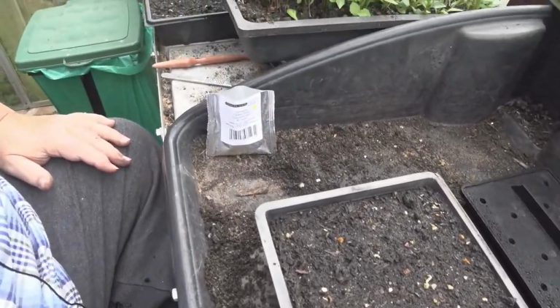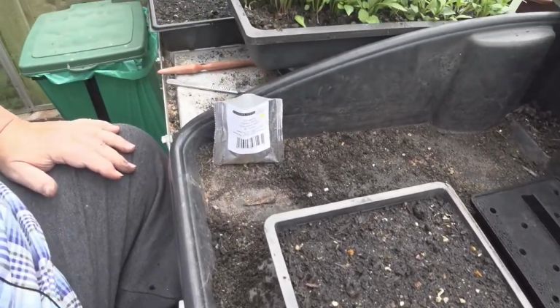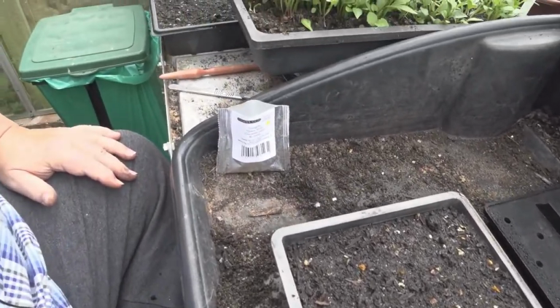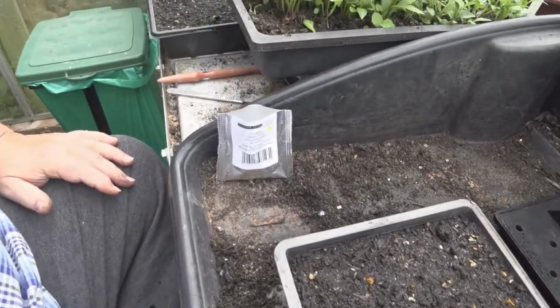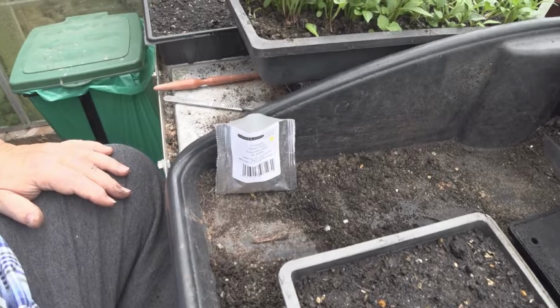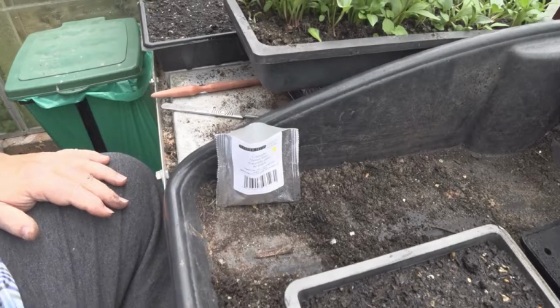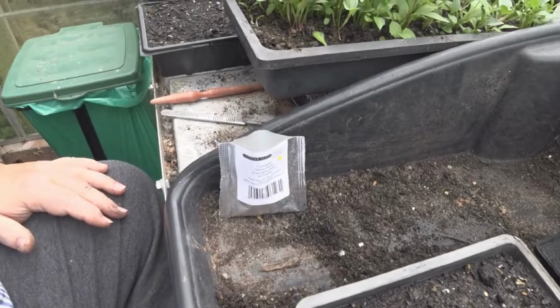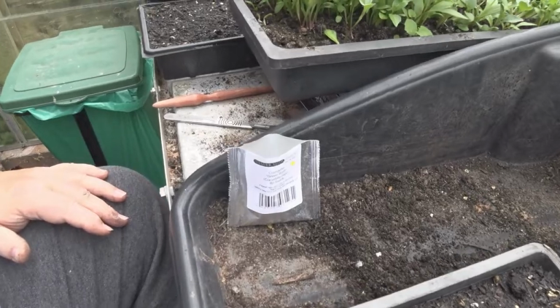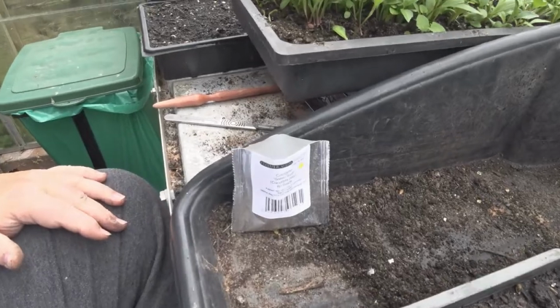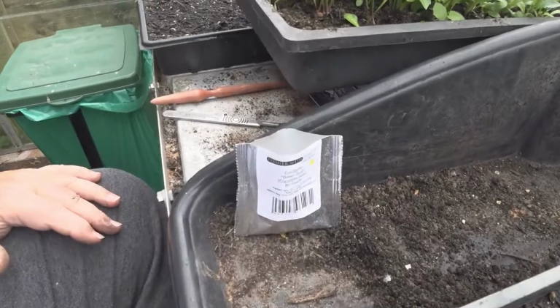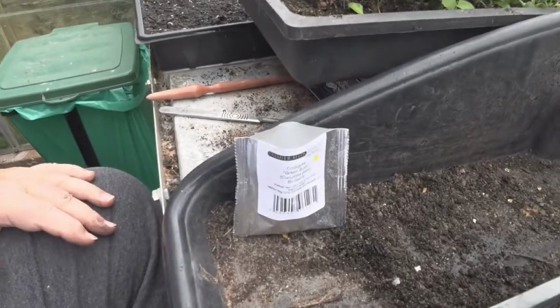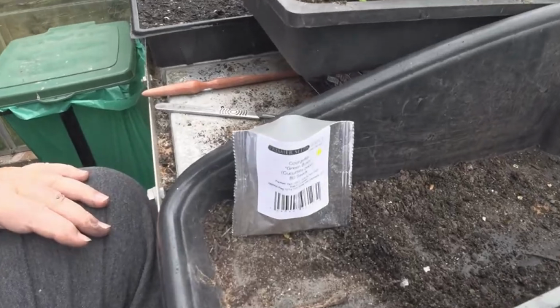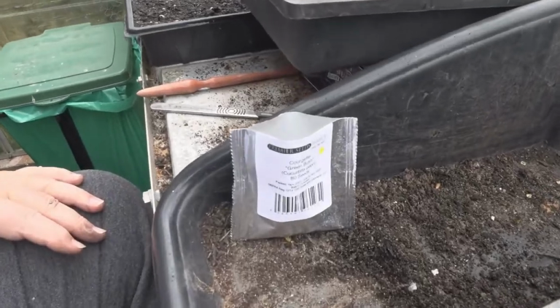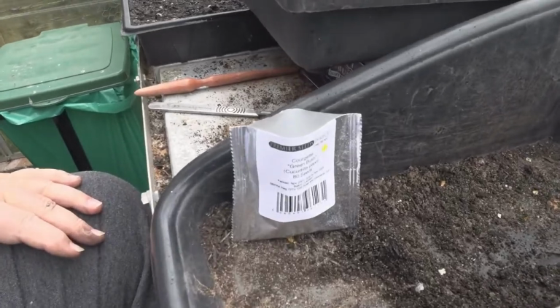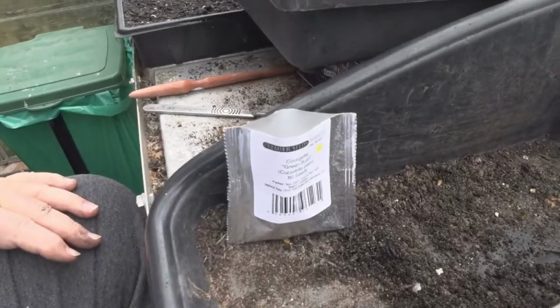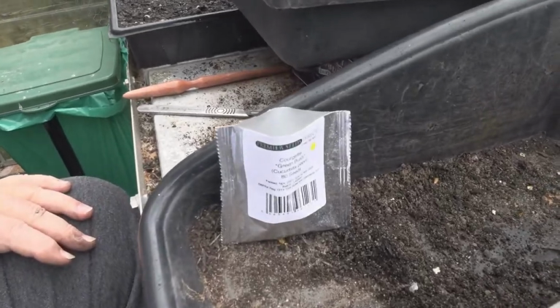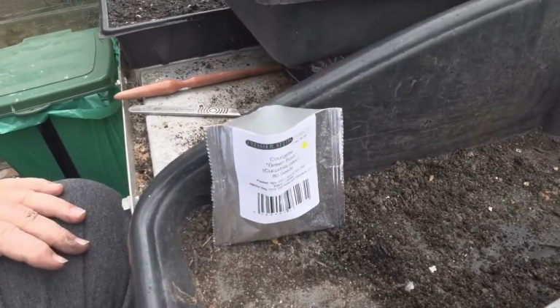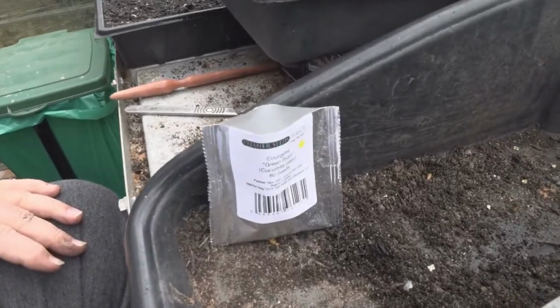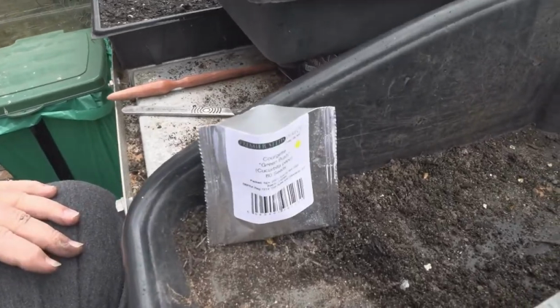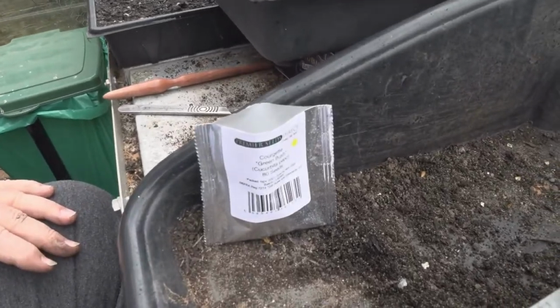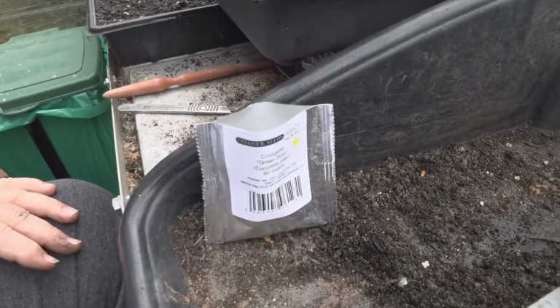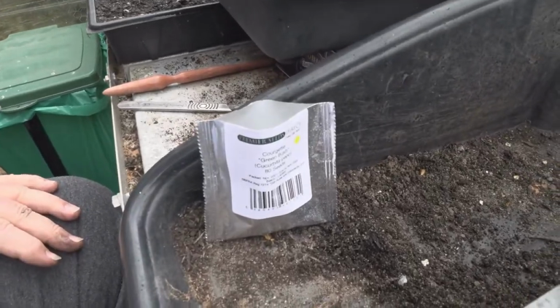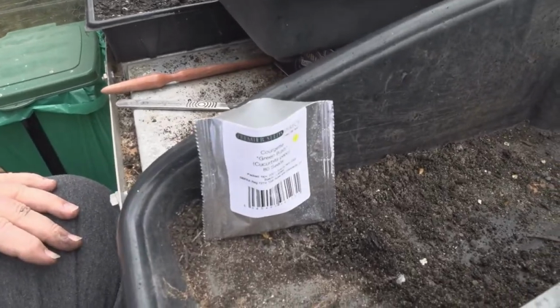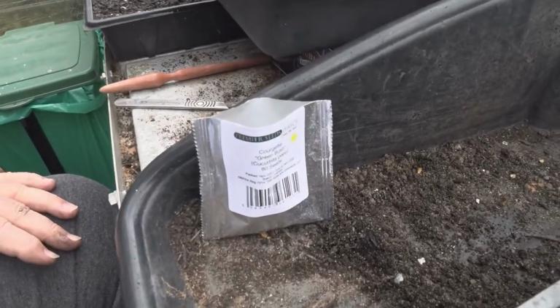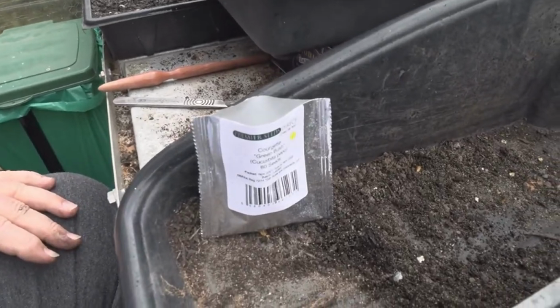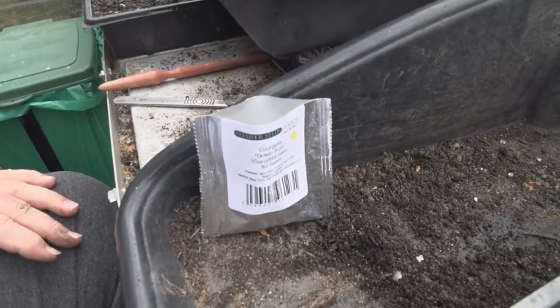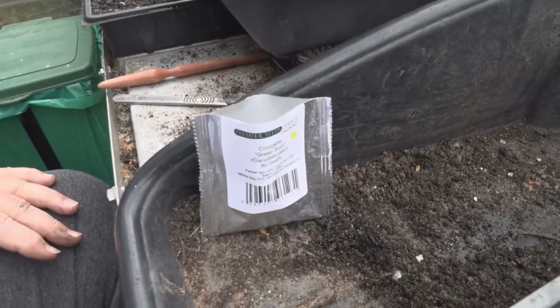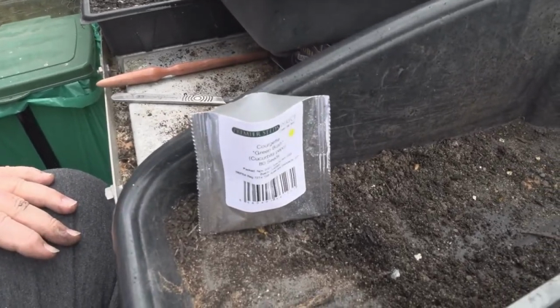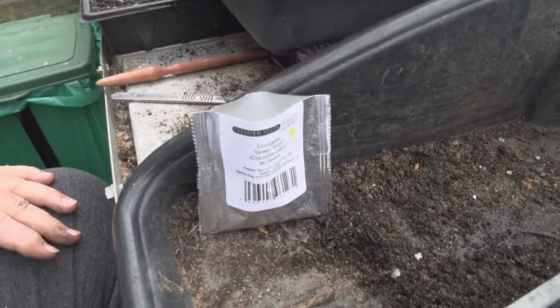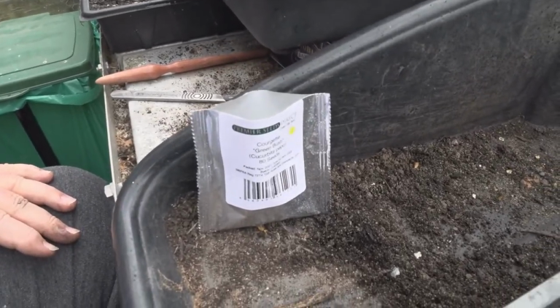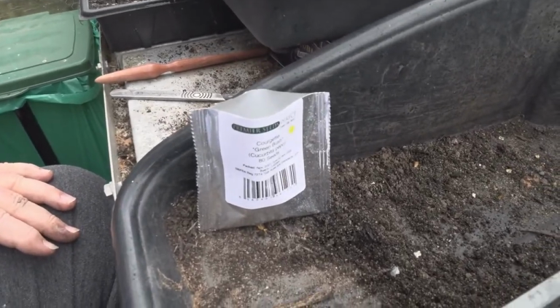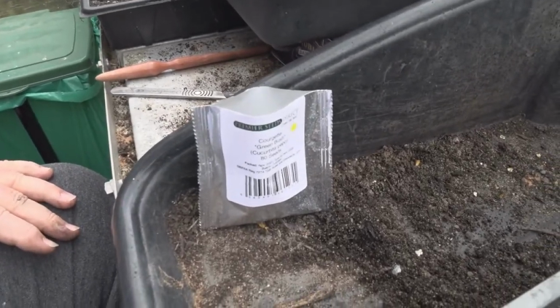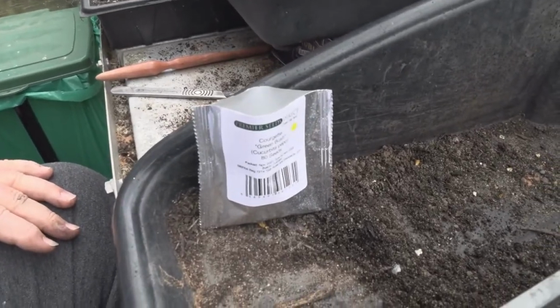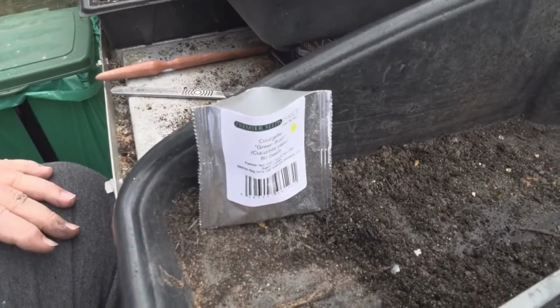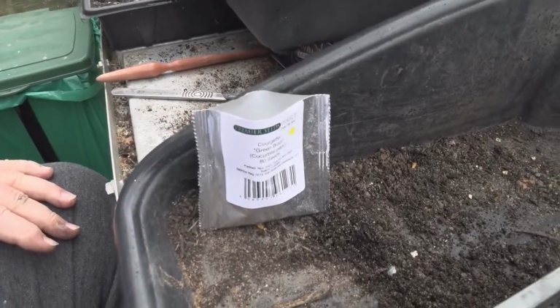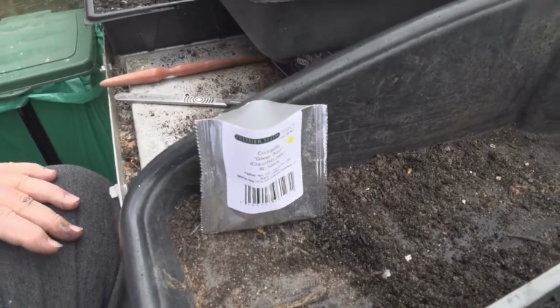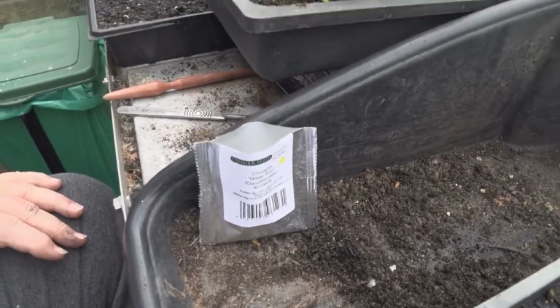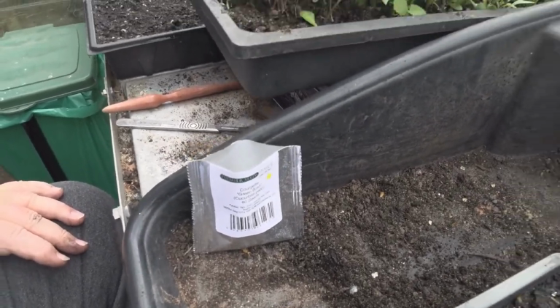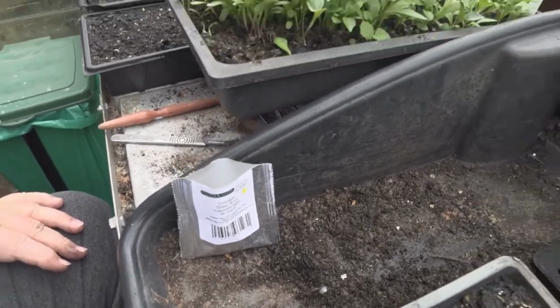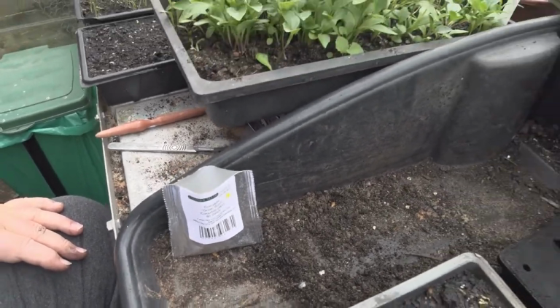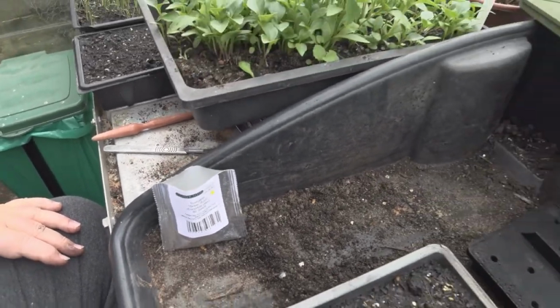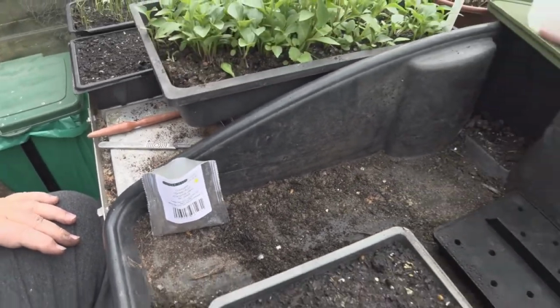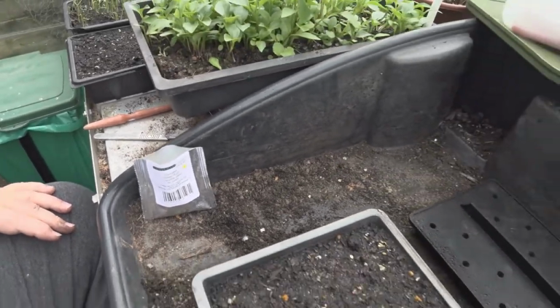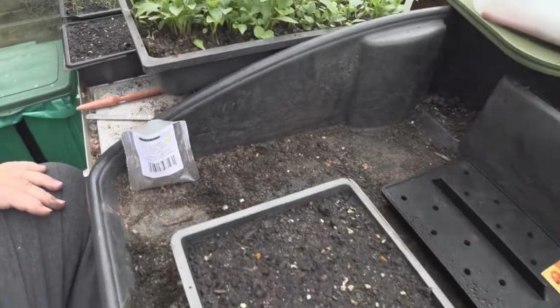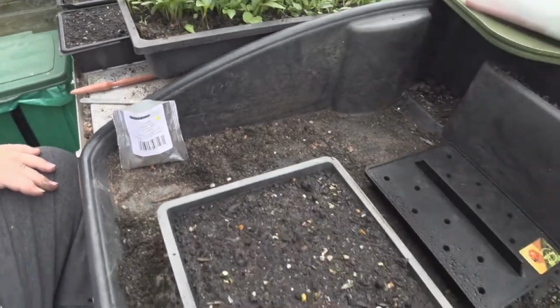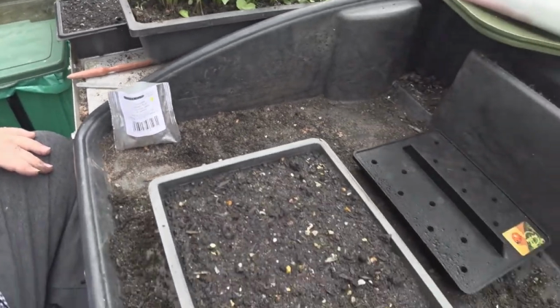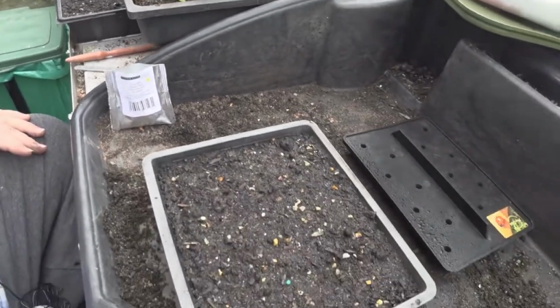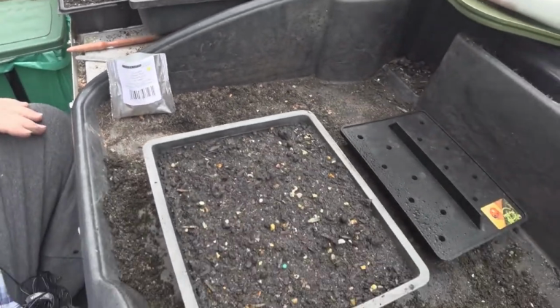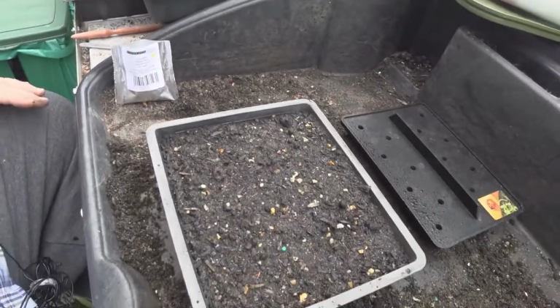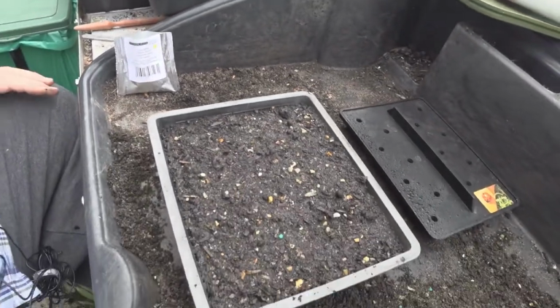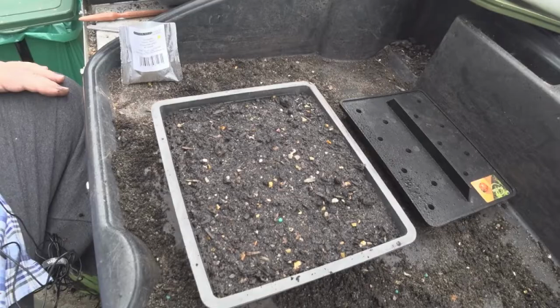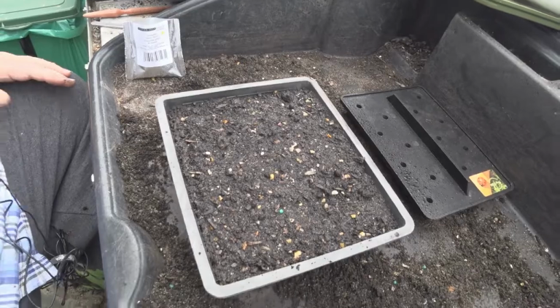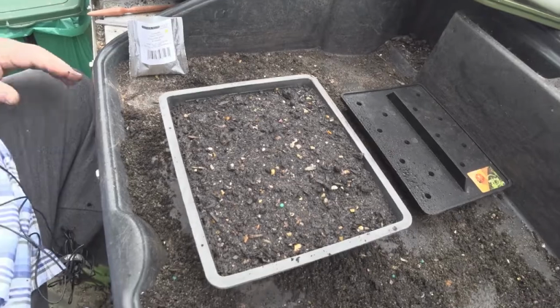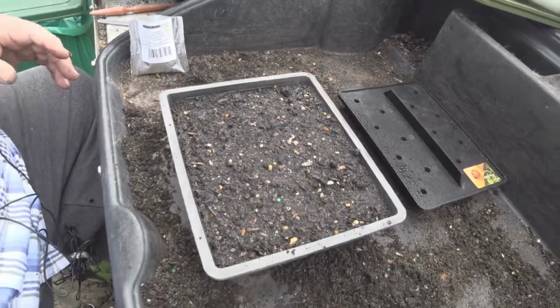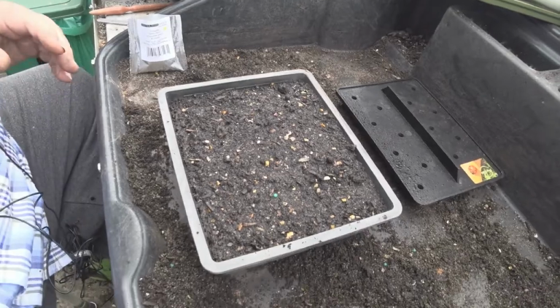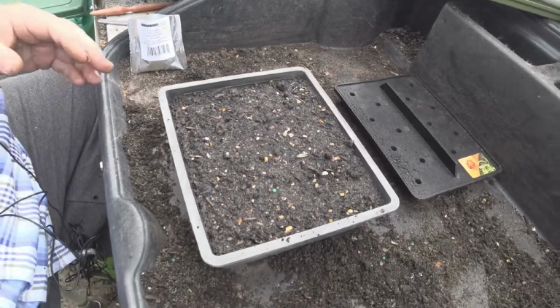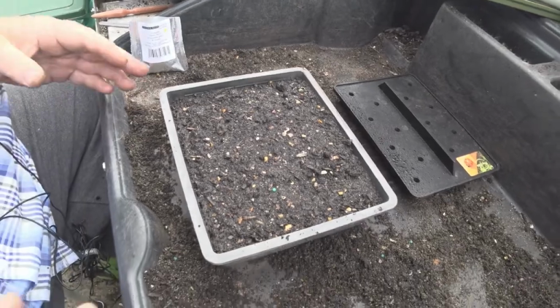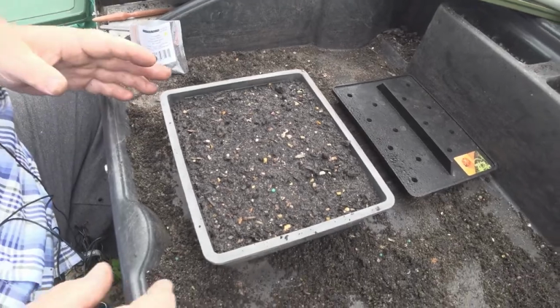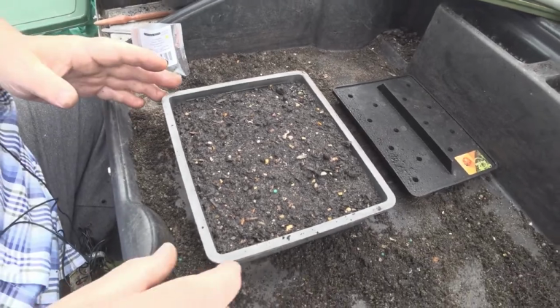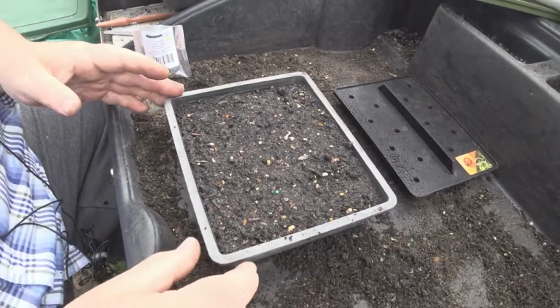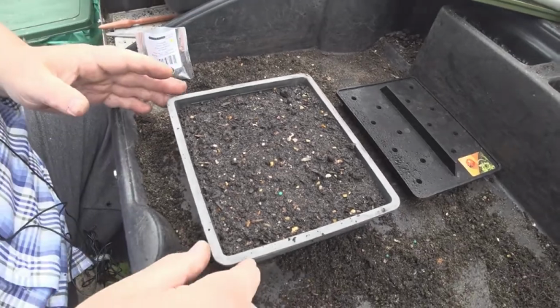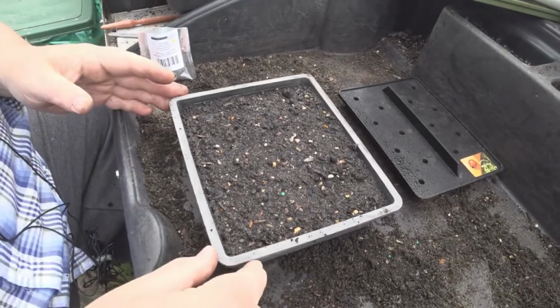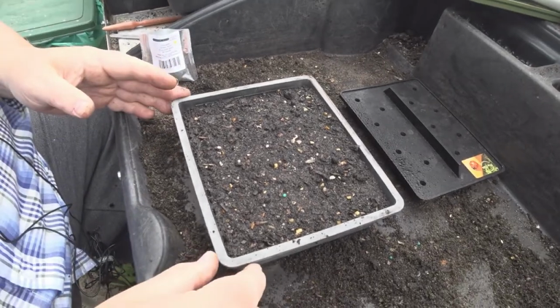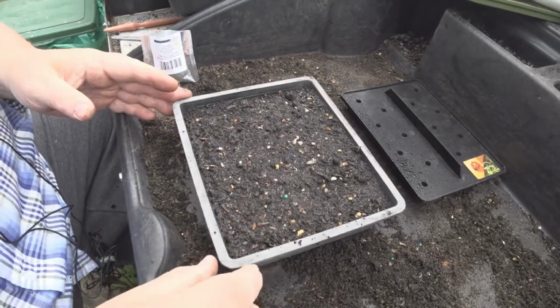In the next video, I'll show you pricking them out and actually planting them outside. Thanks for watching.